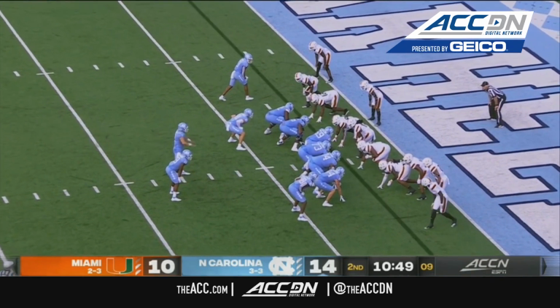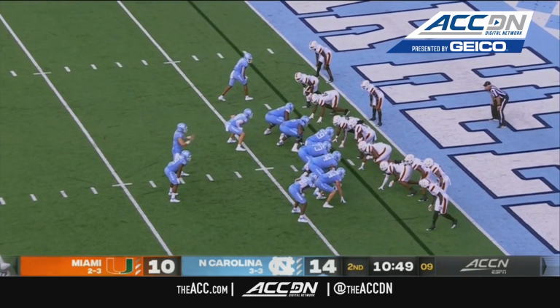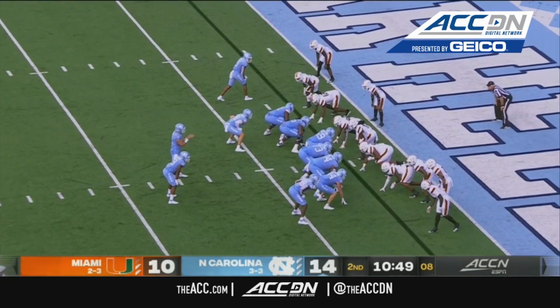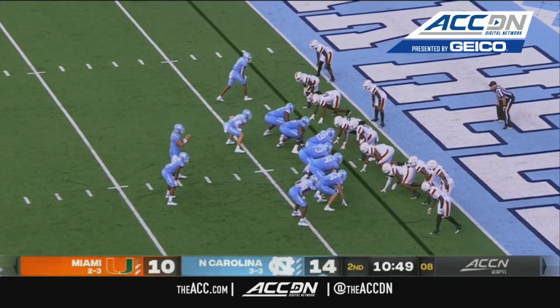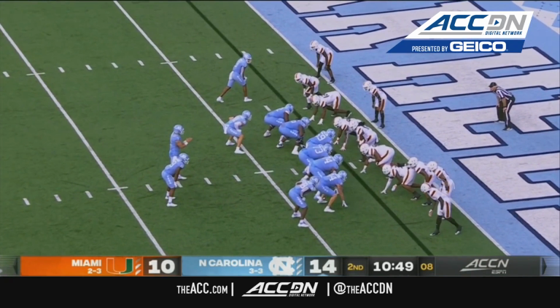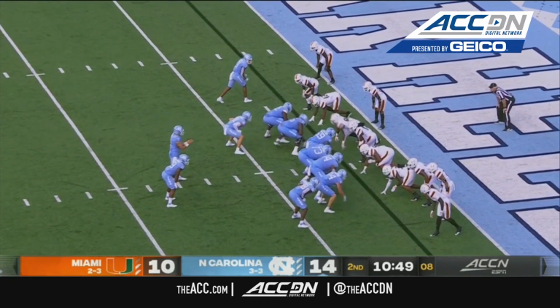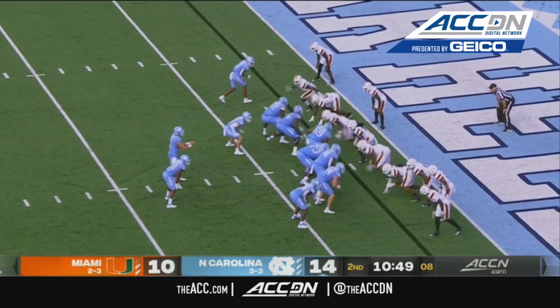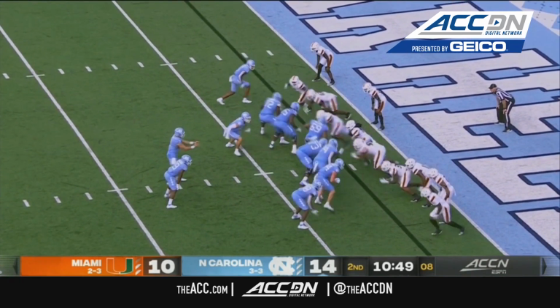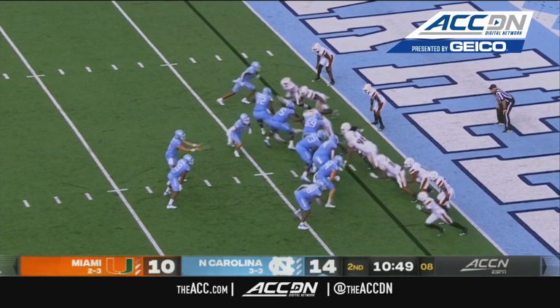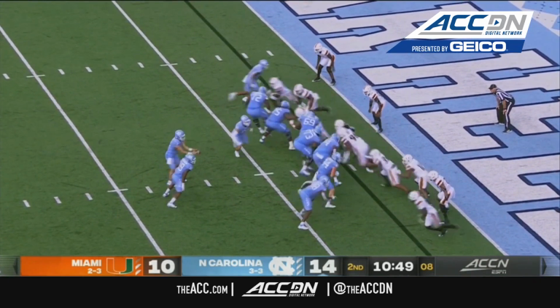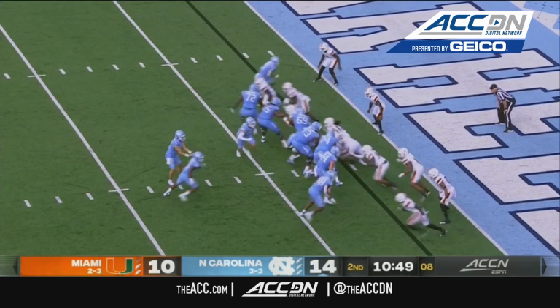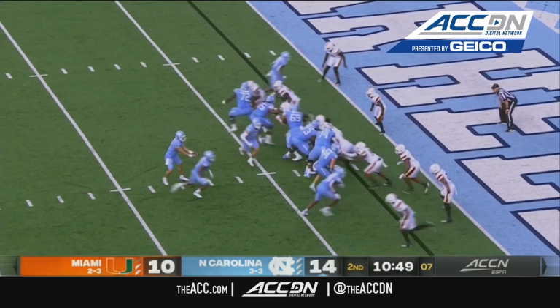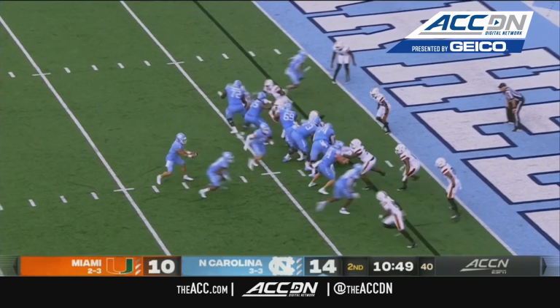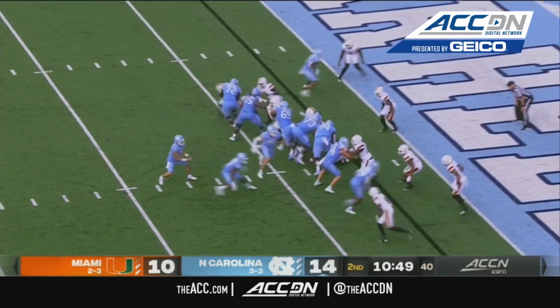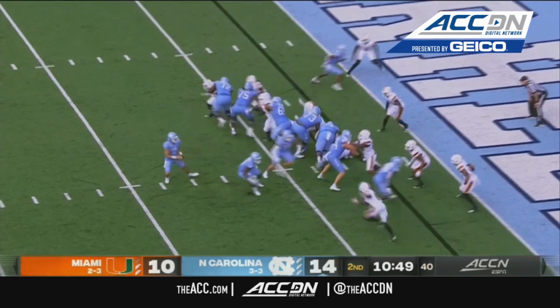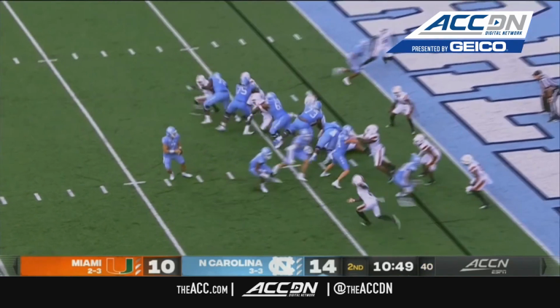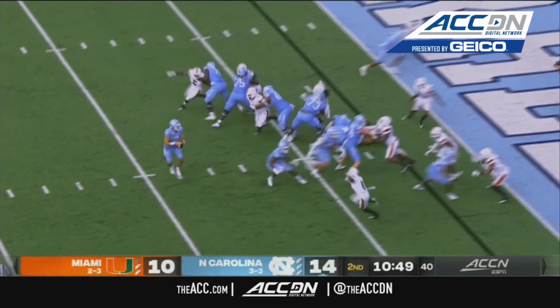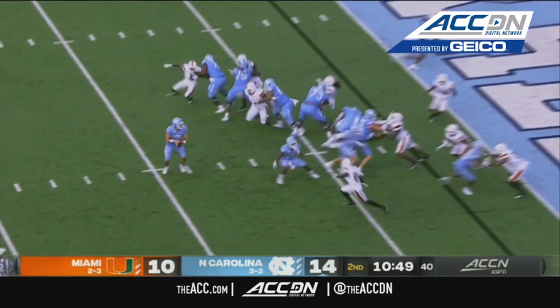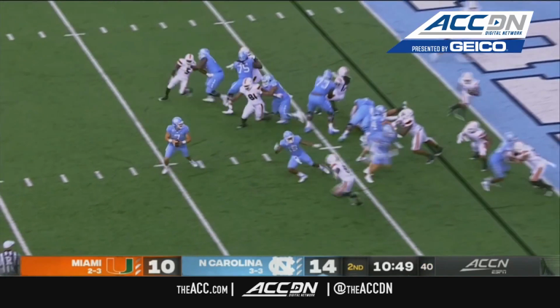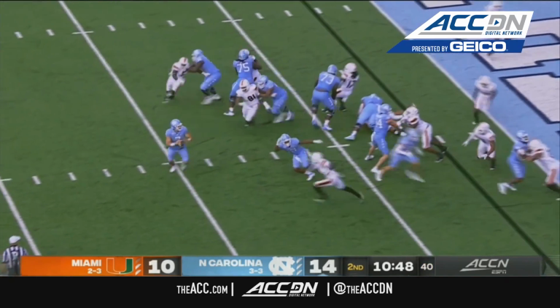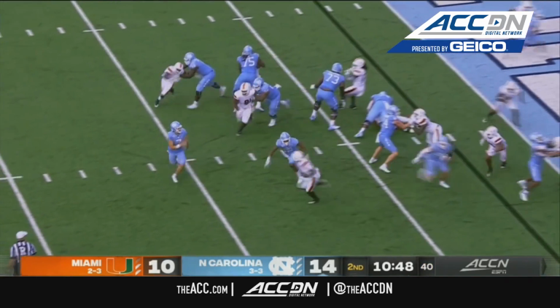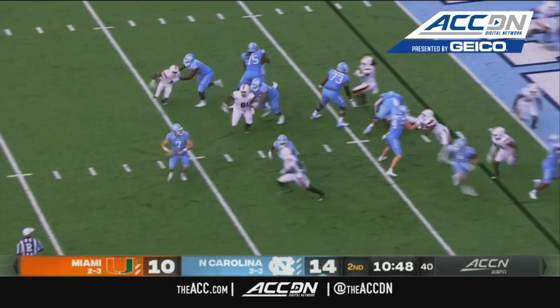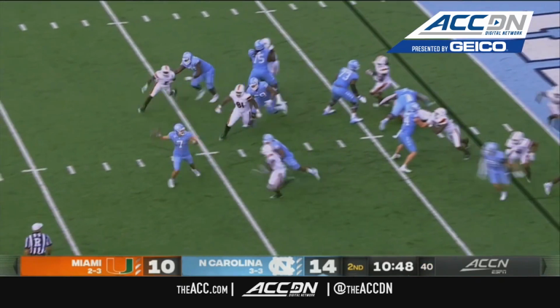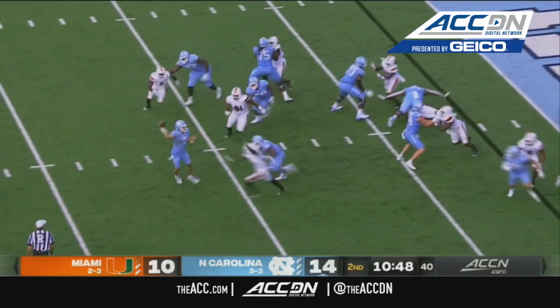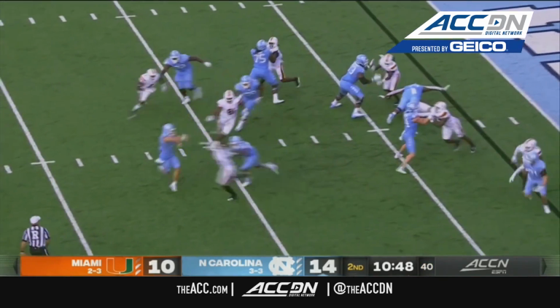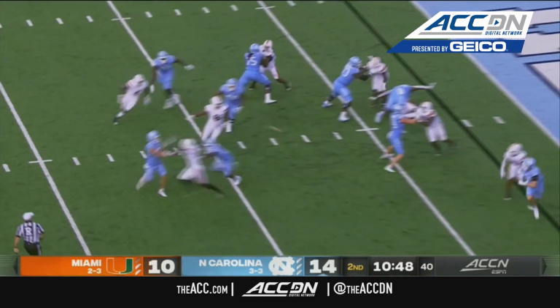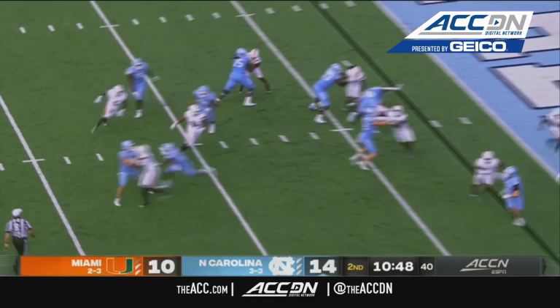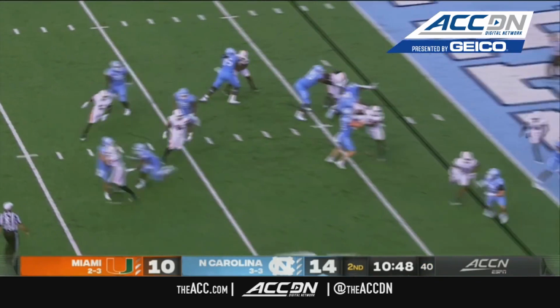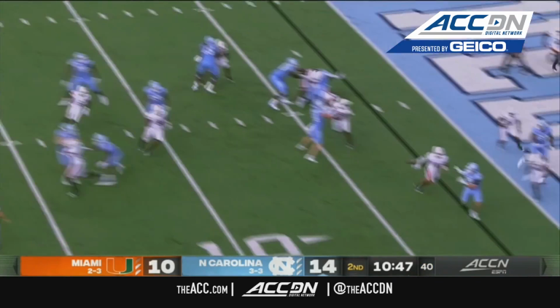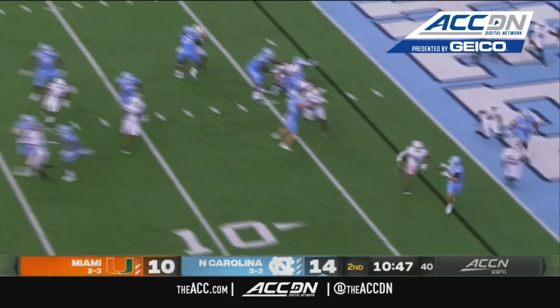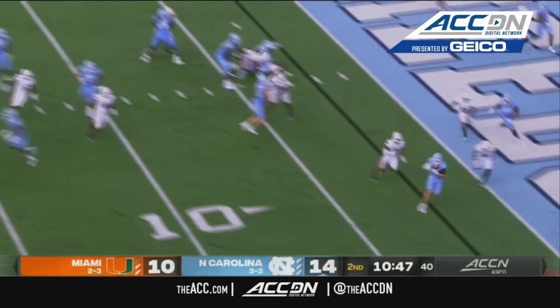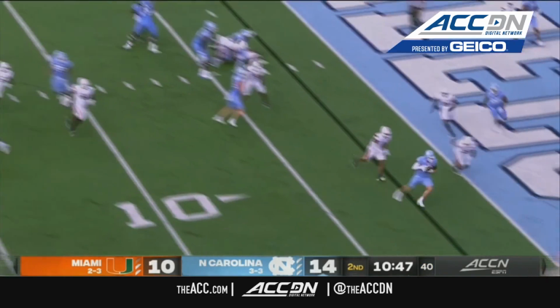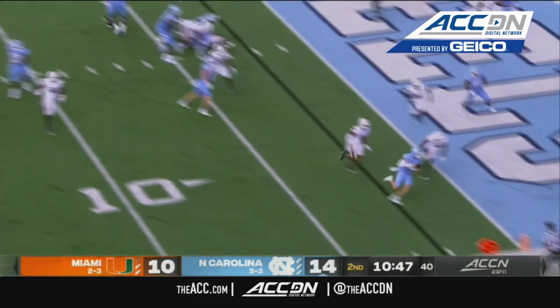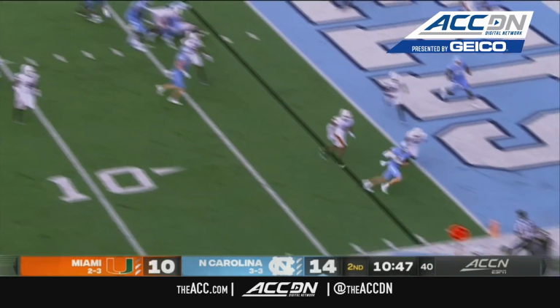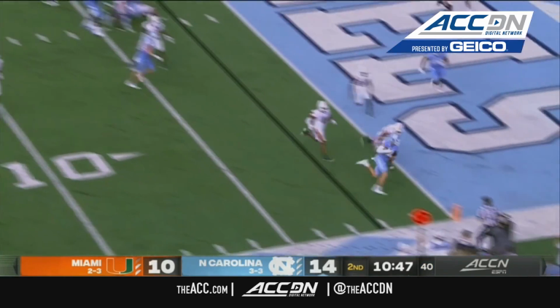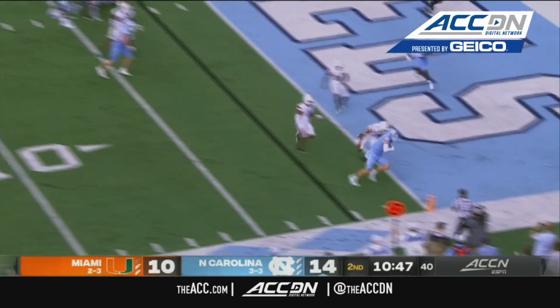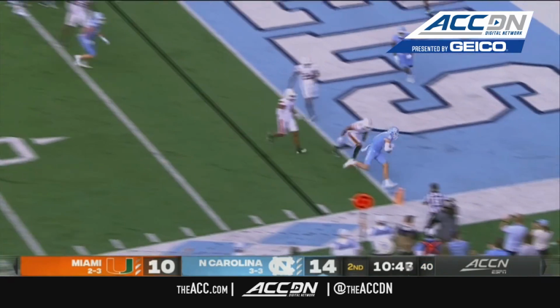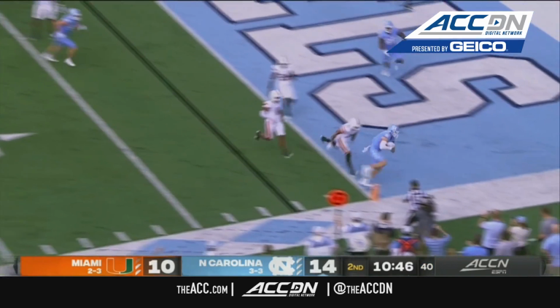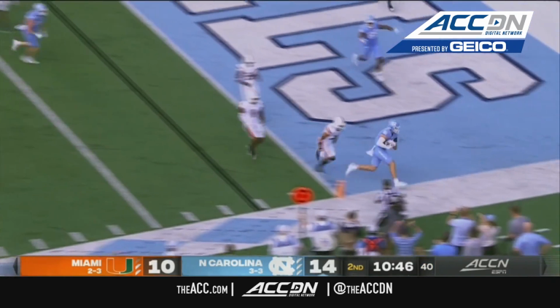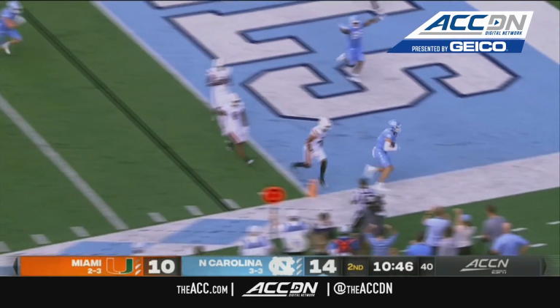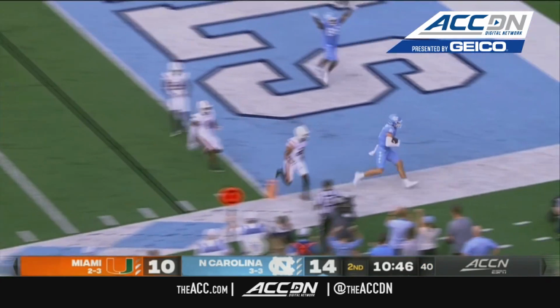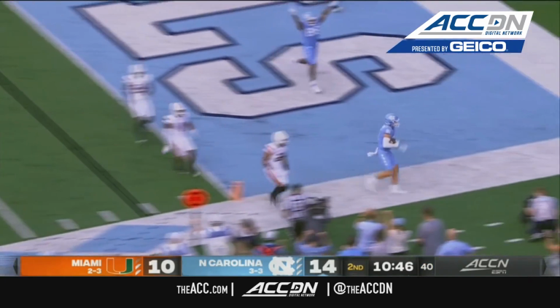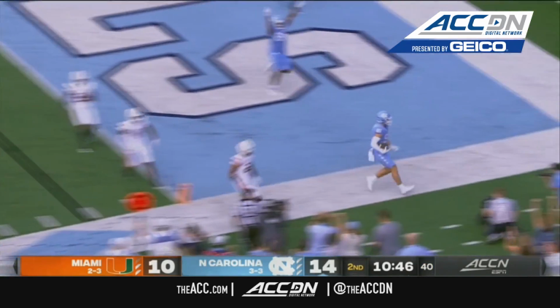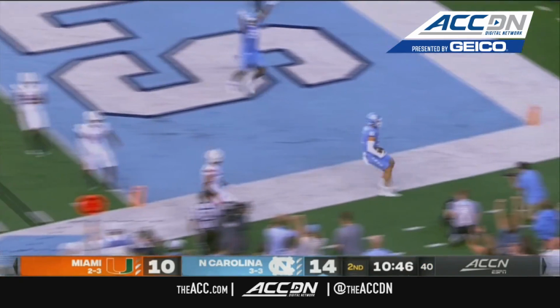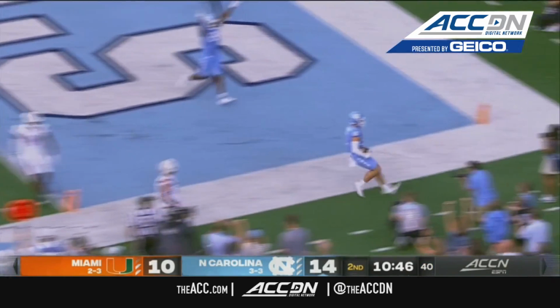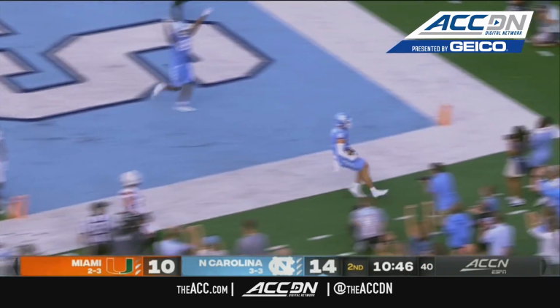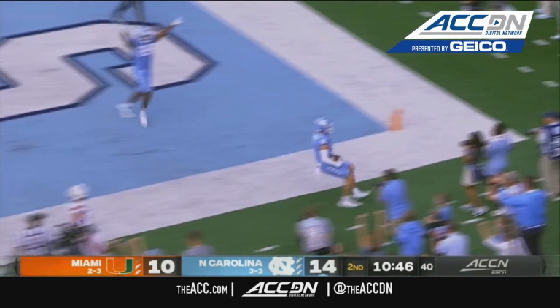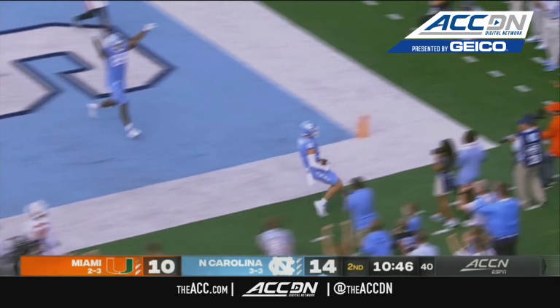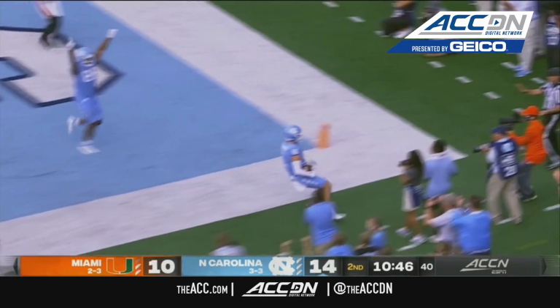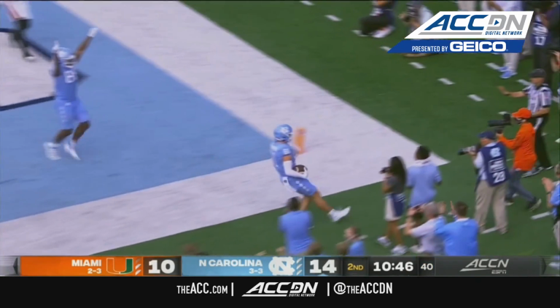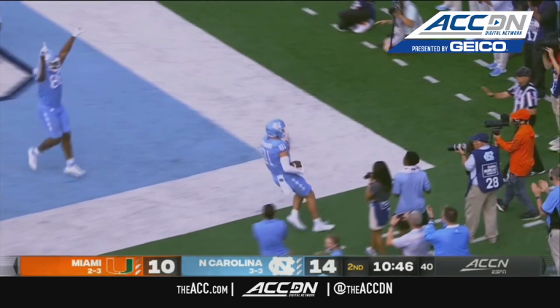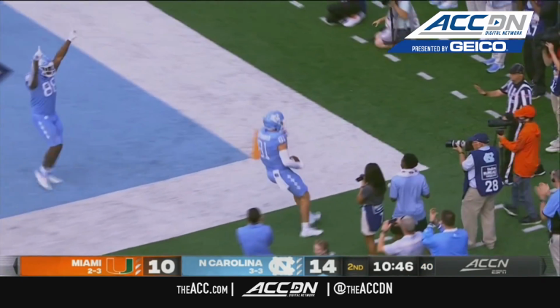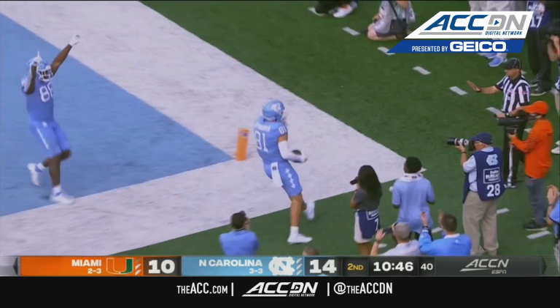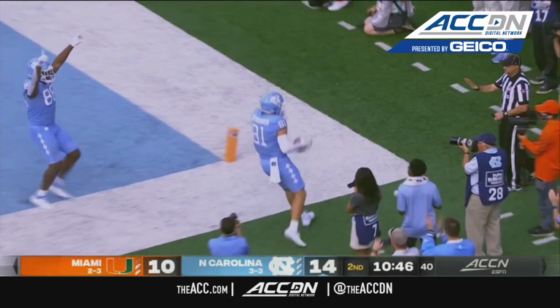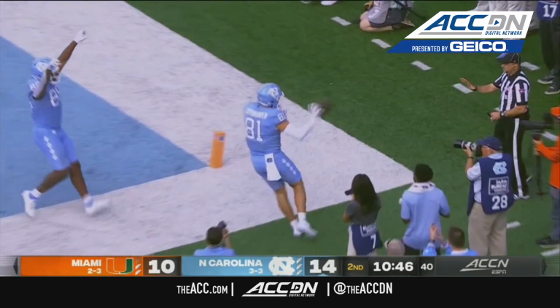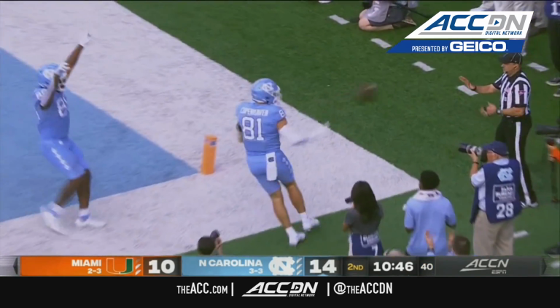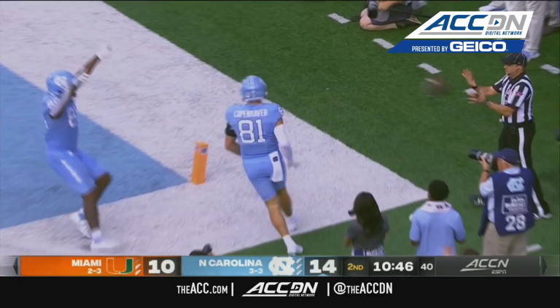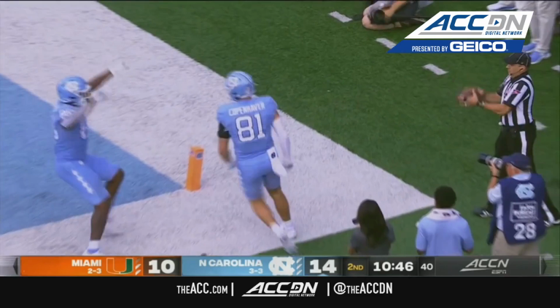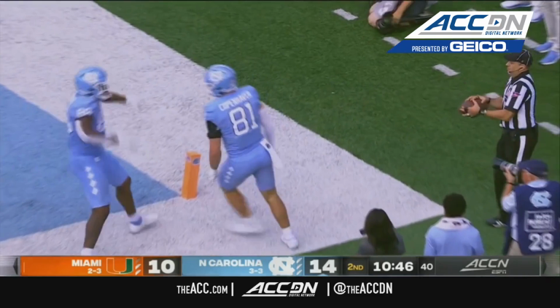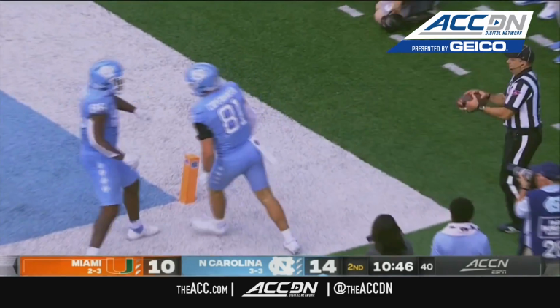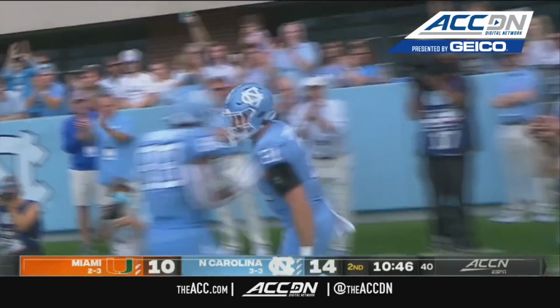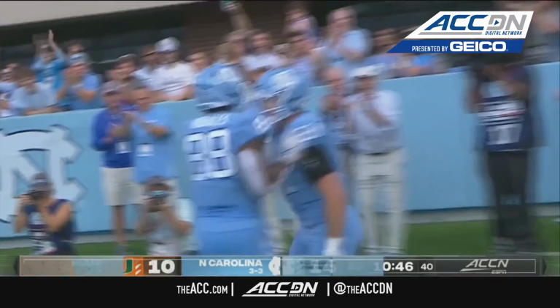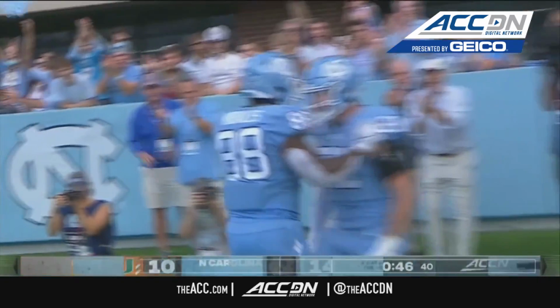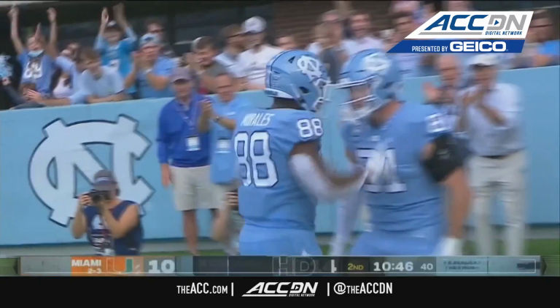Two tights to the bottom of the screen, Howell — that ball caught, touchdown, John Kopenhauer.